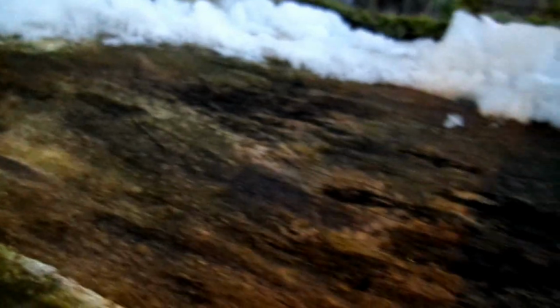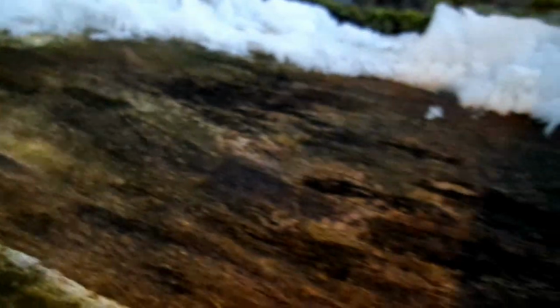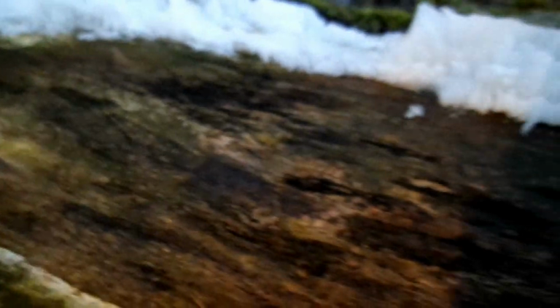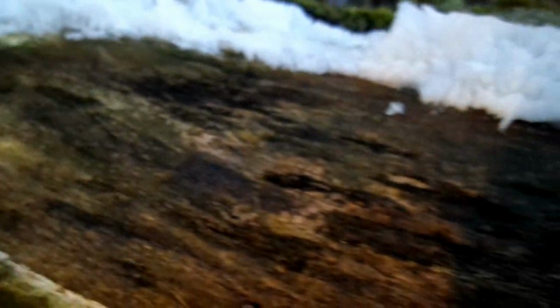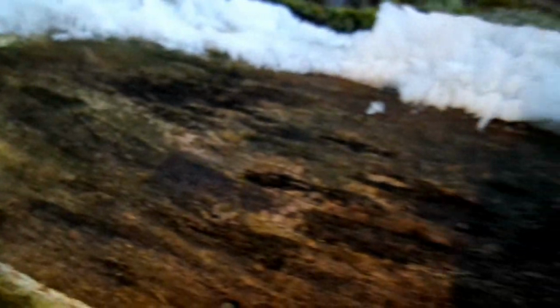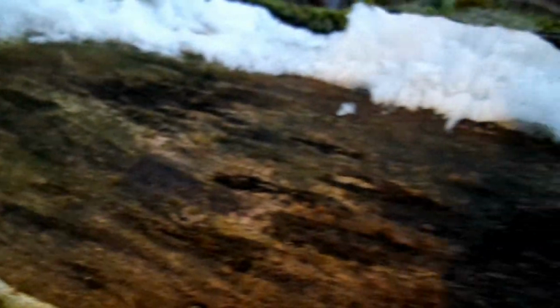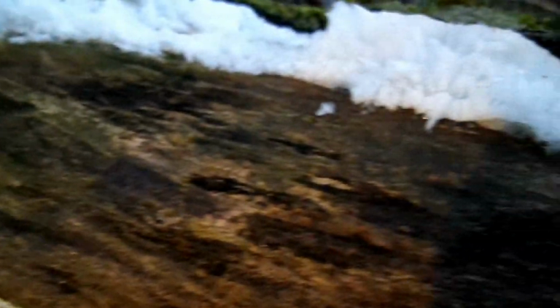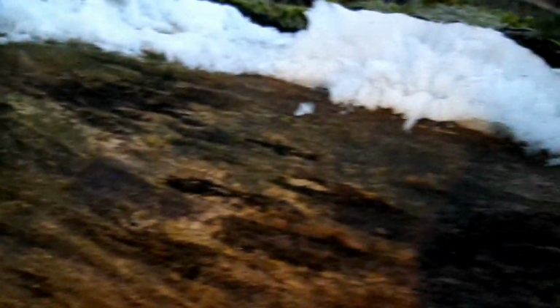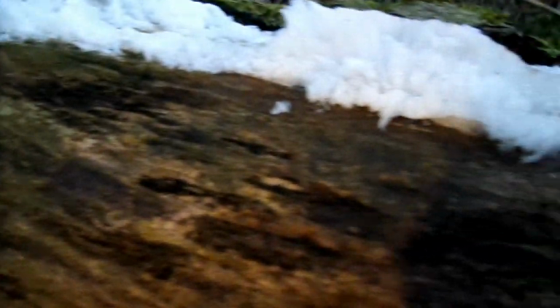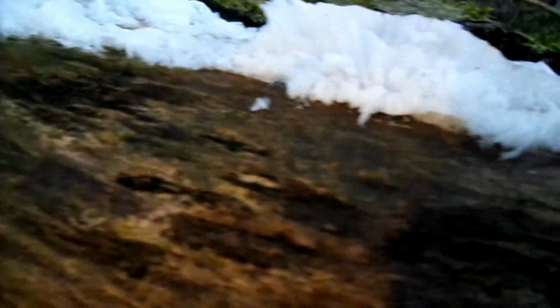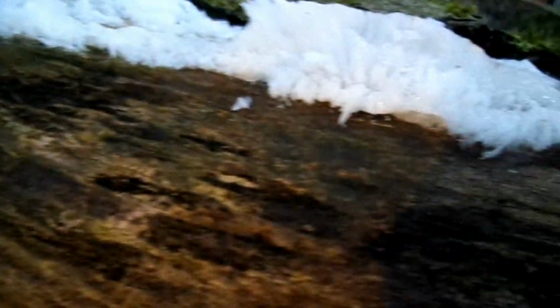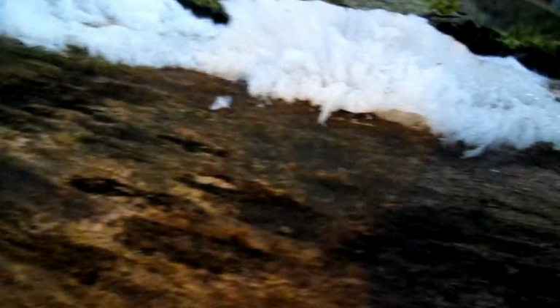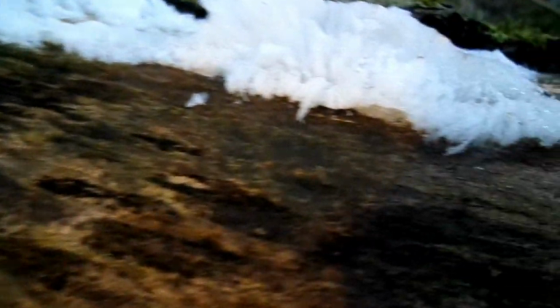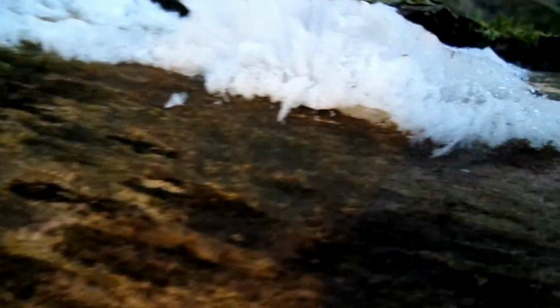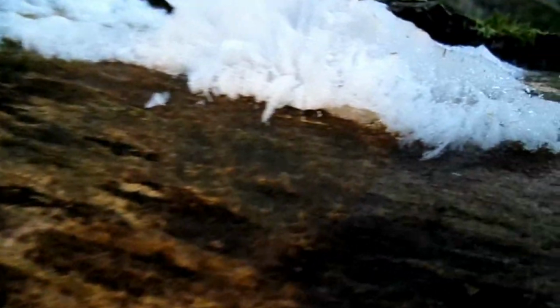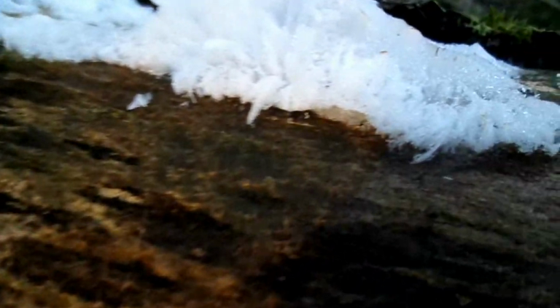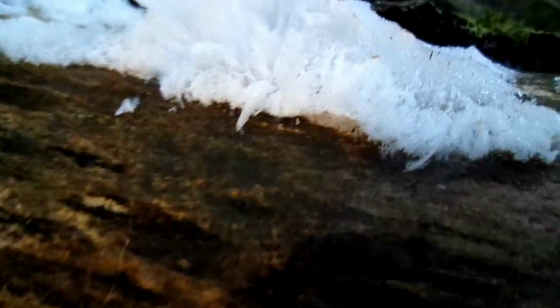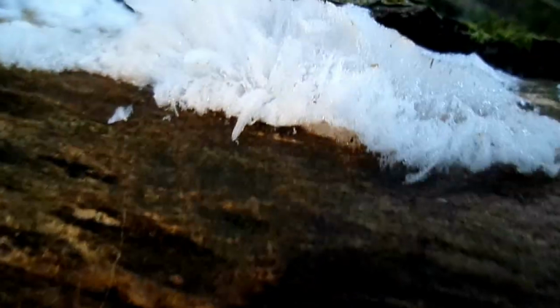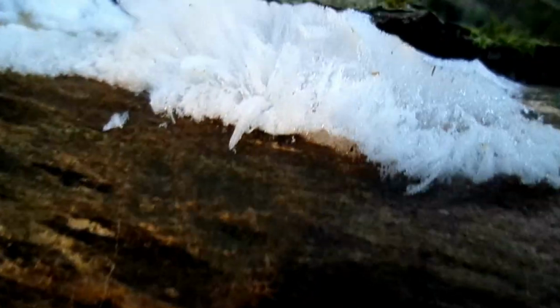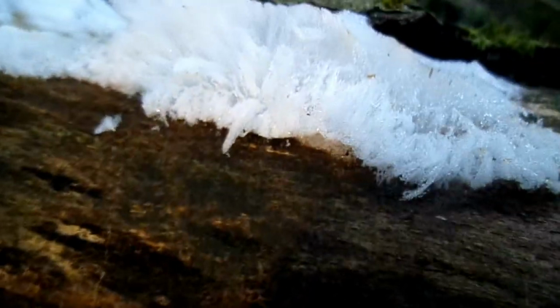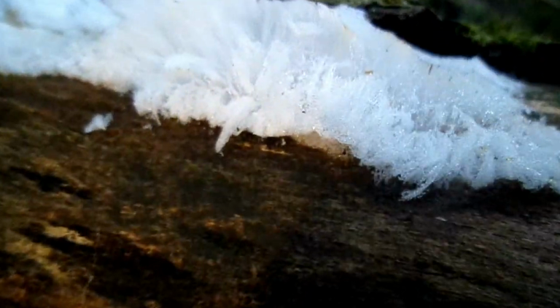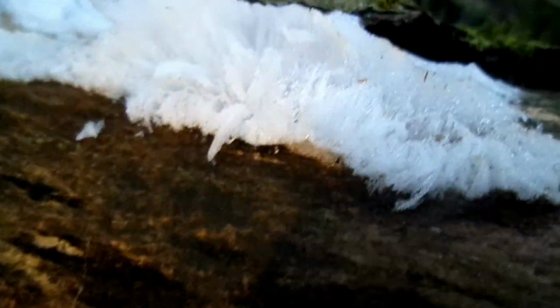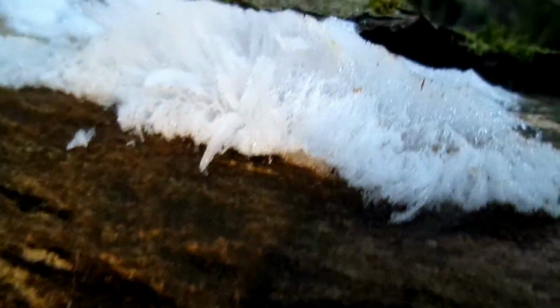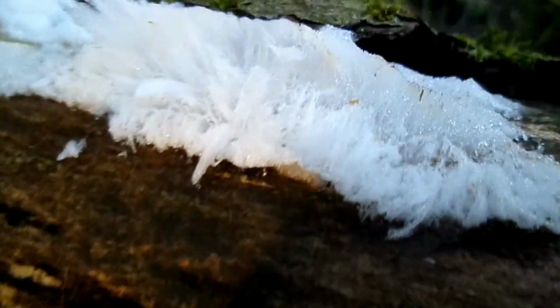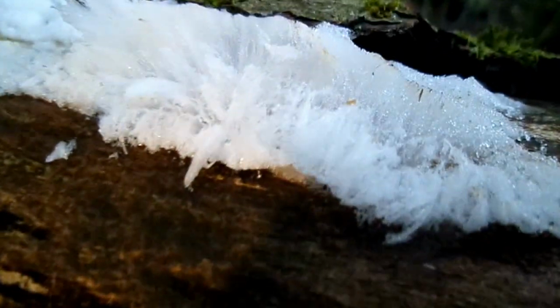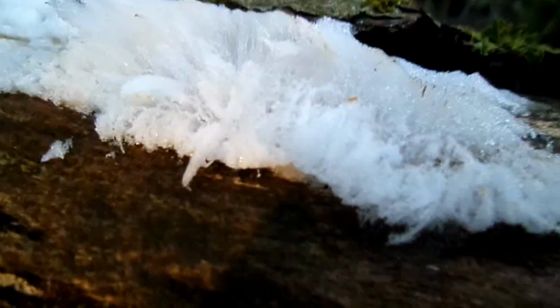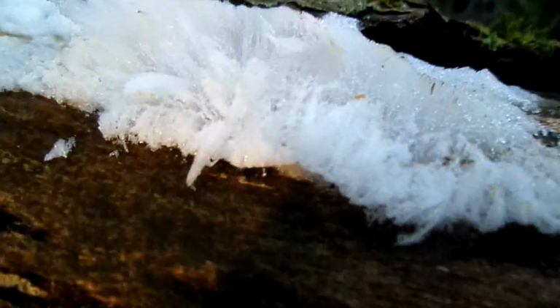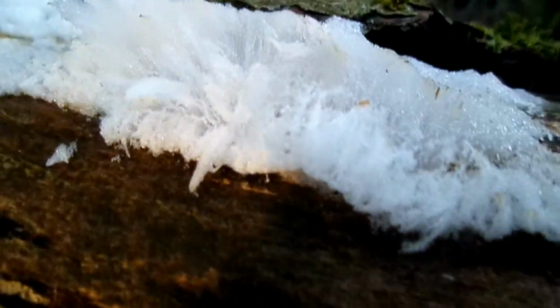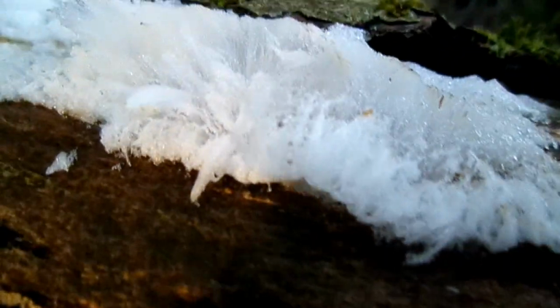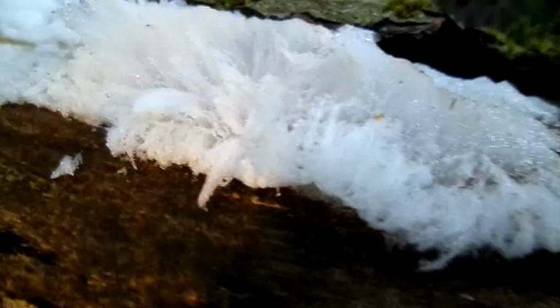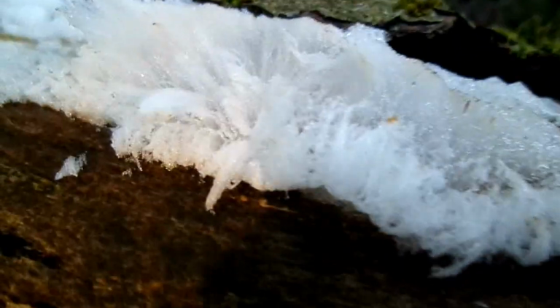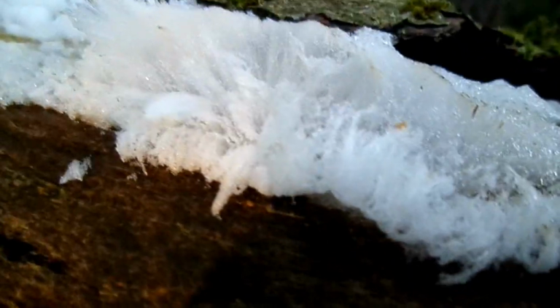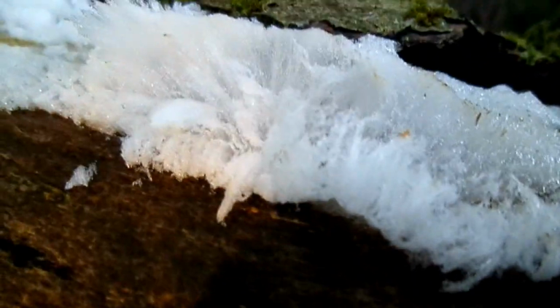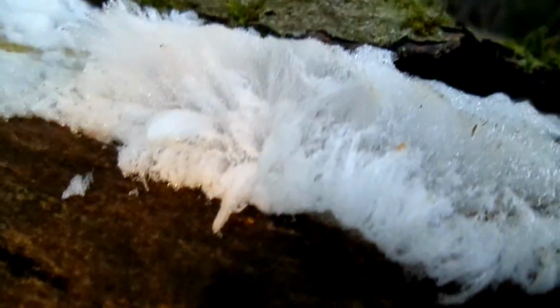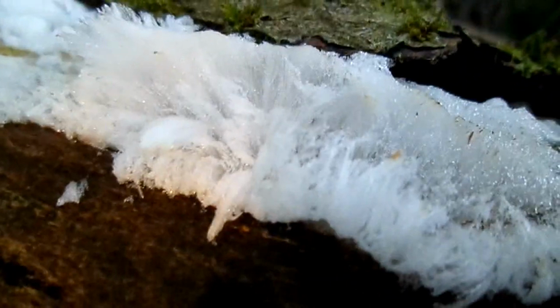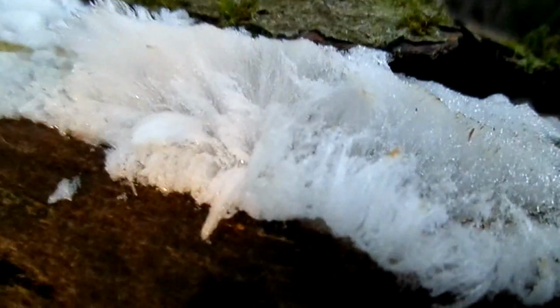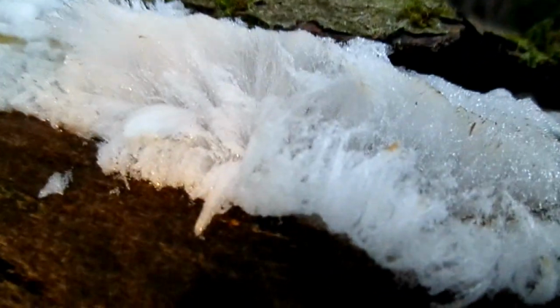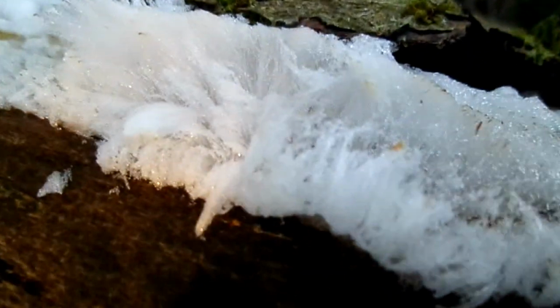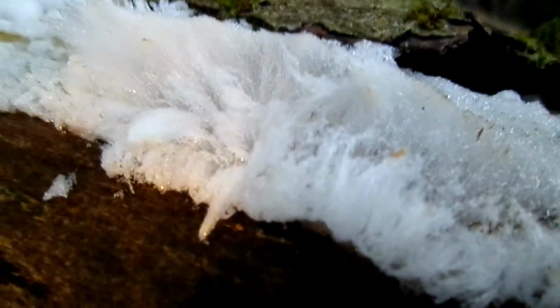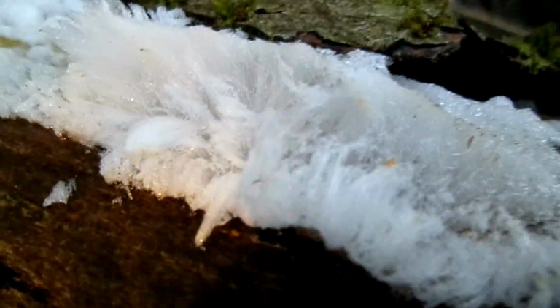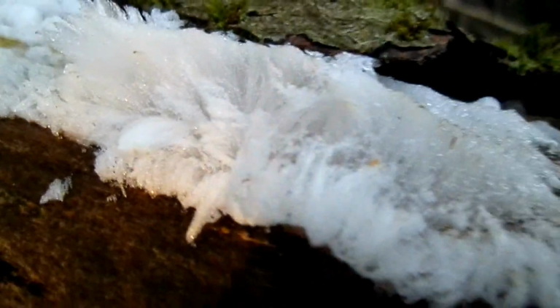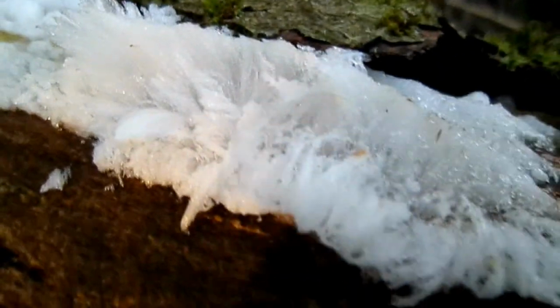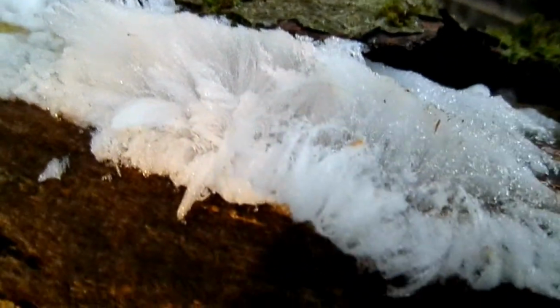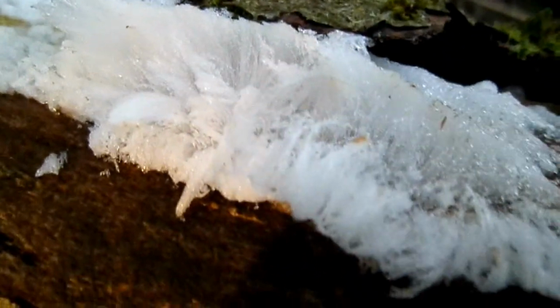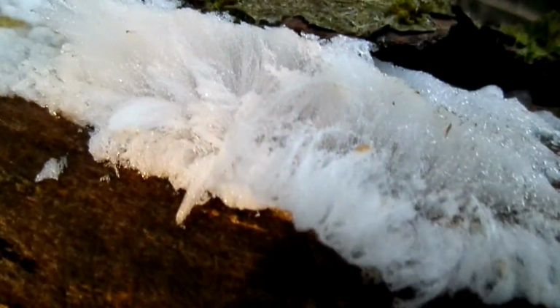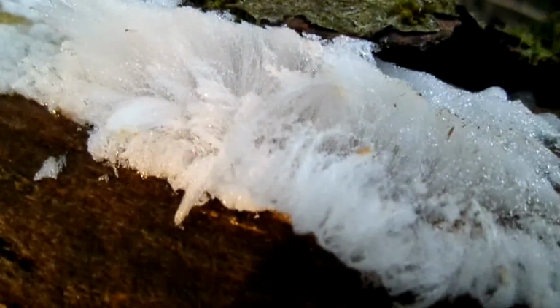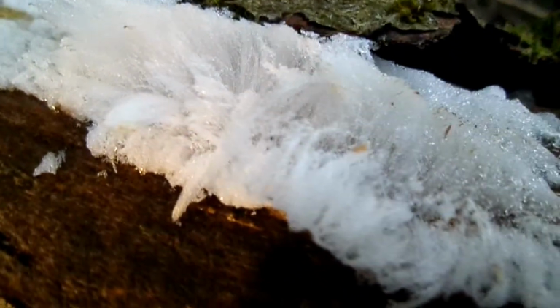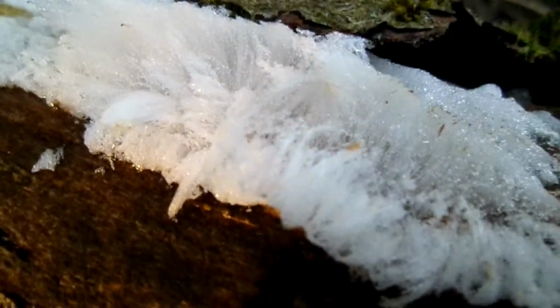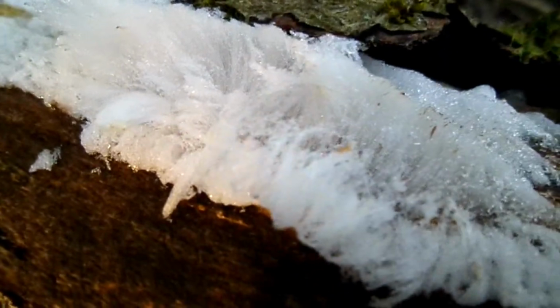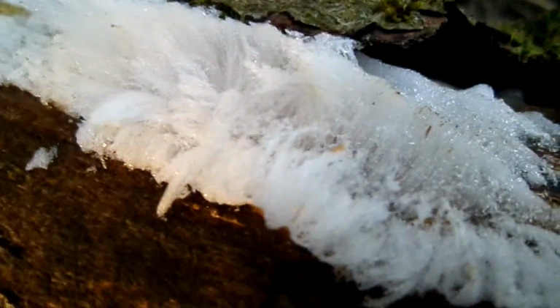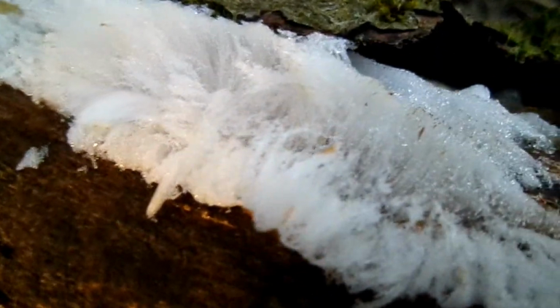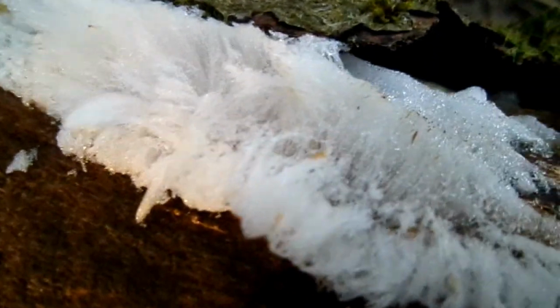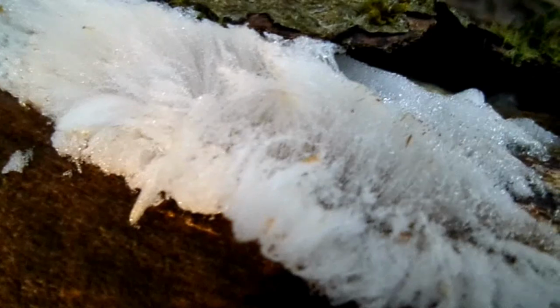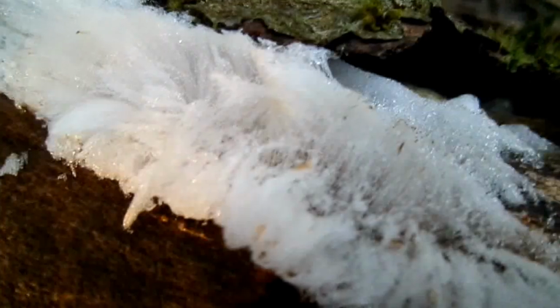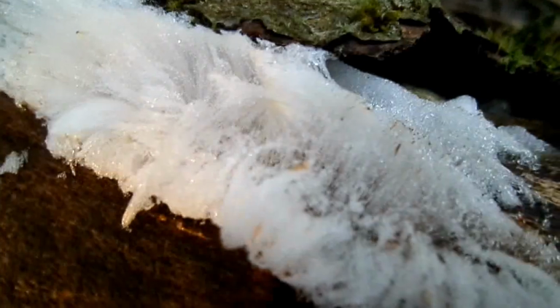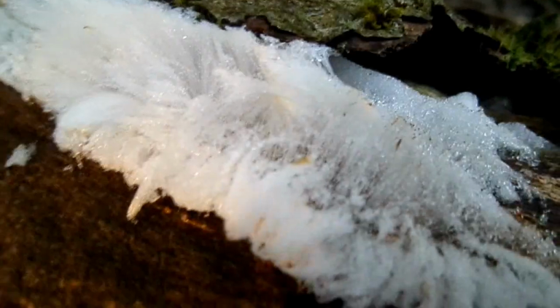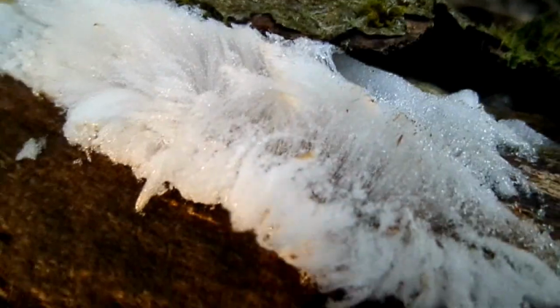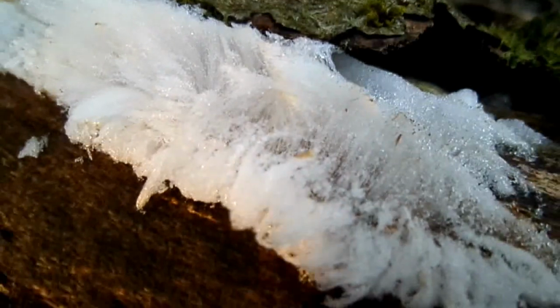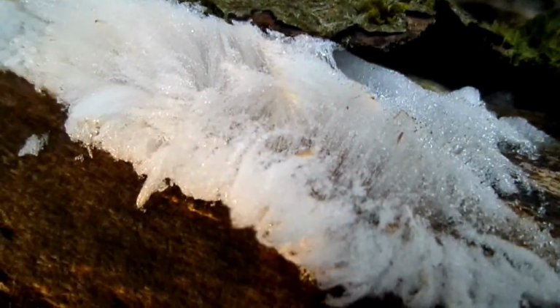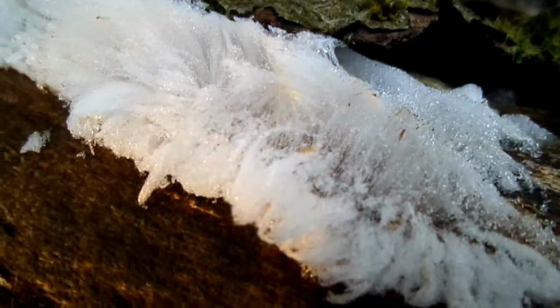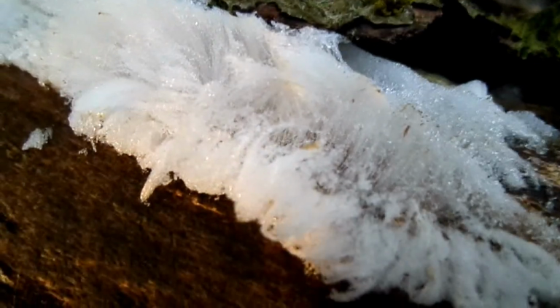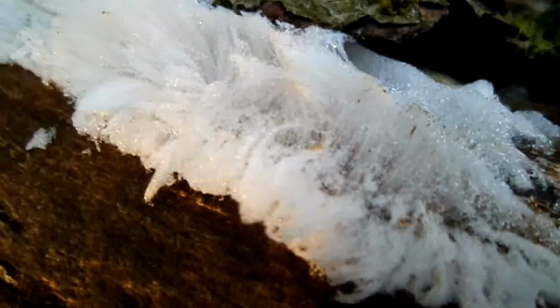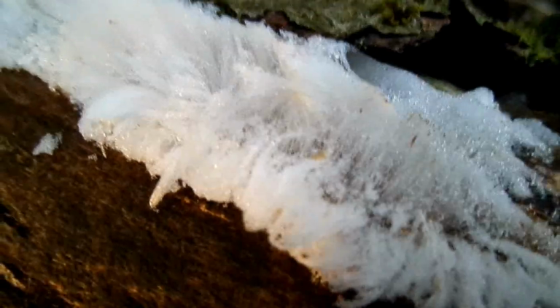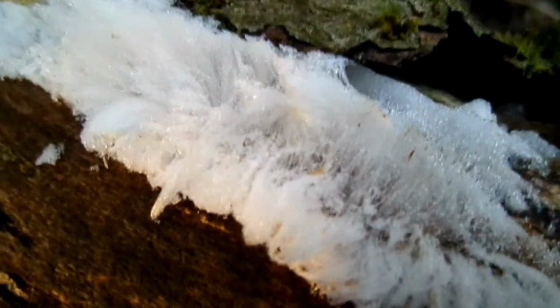However, if the fungus is alive, then the same piece of wood will produce these hairs on many occasions.